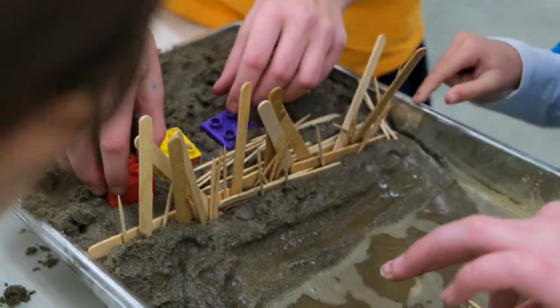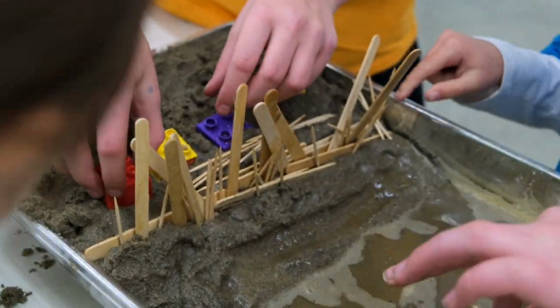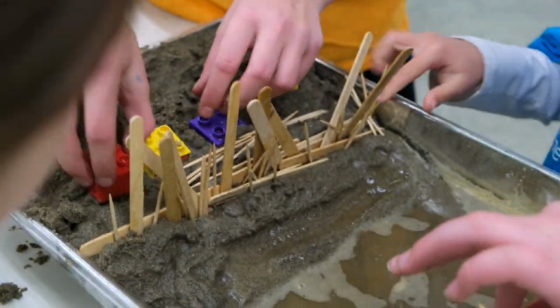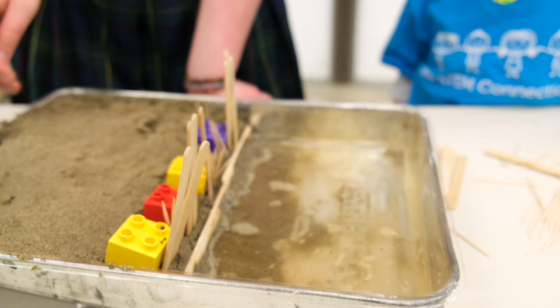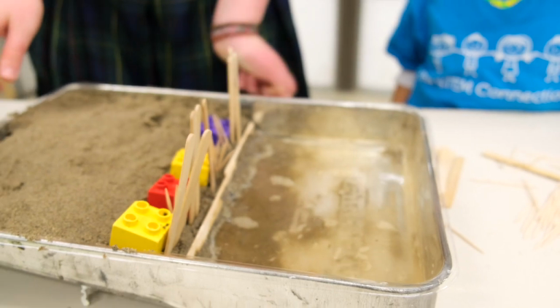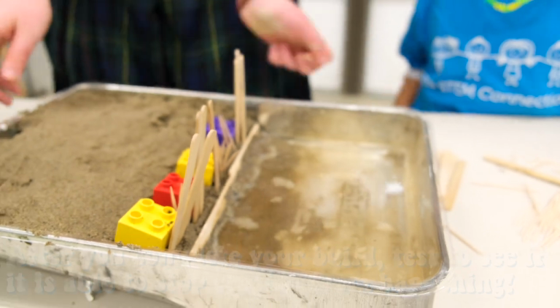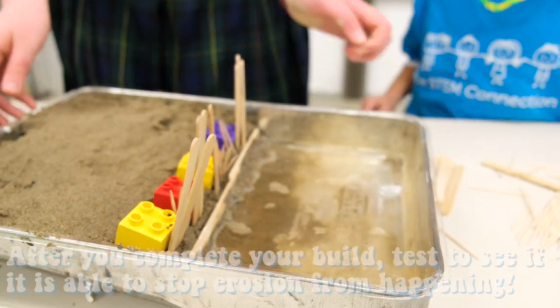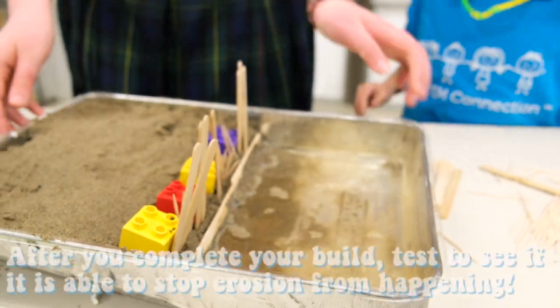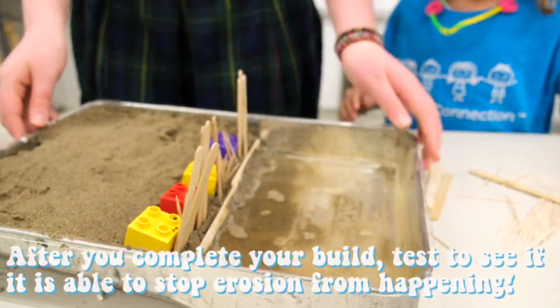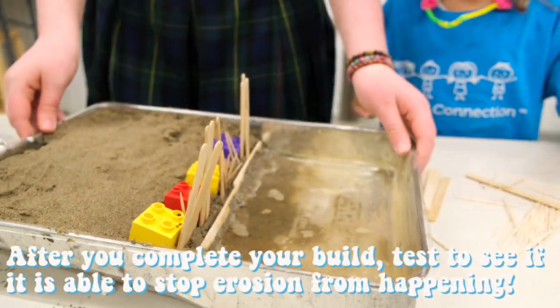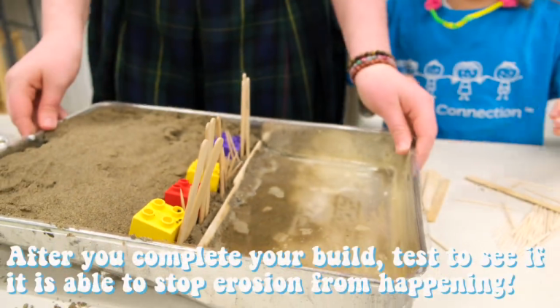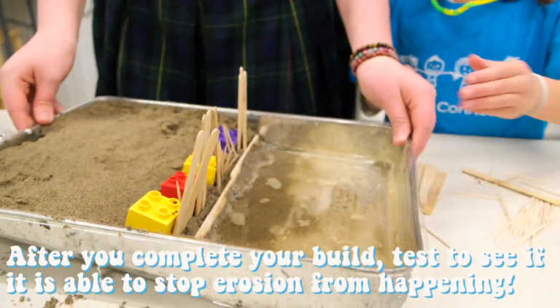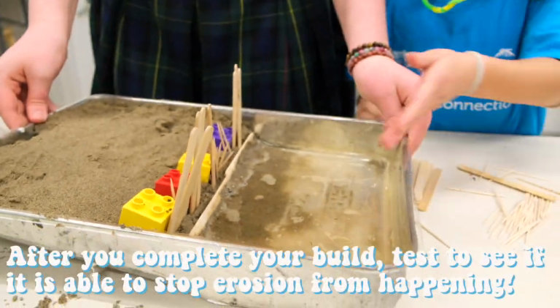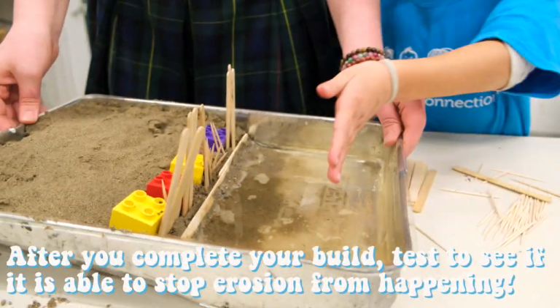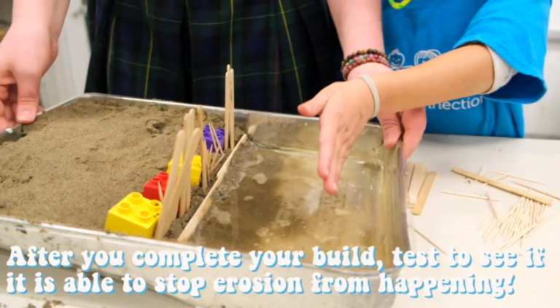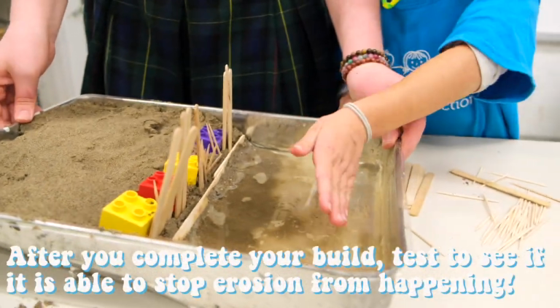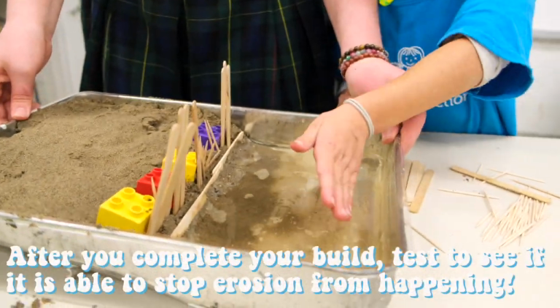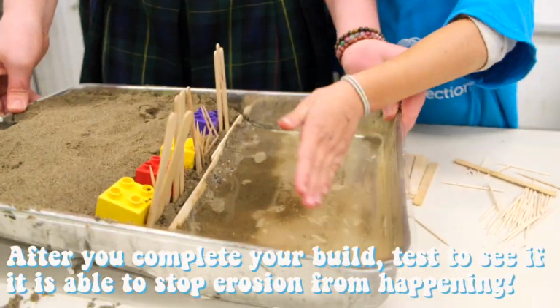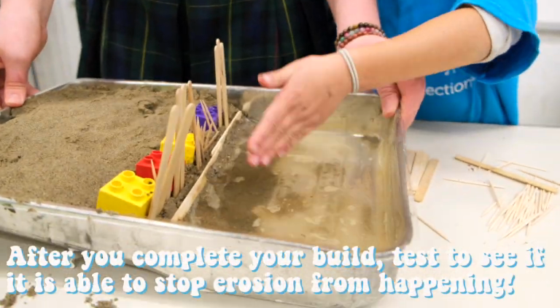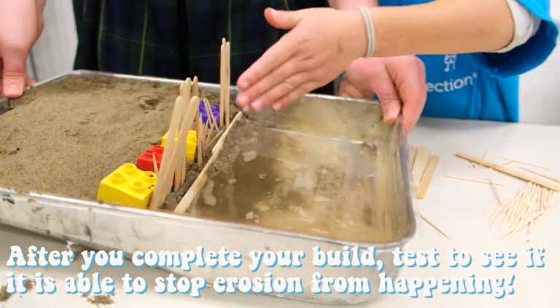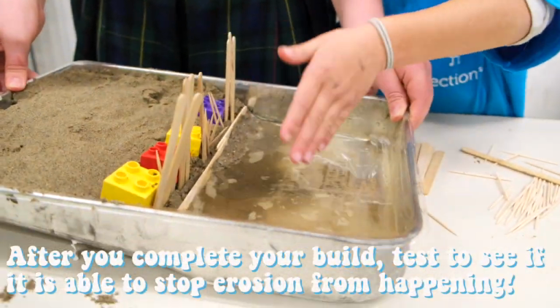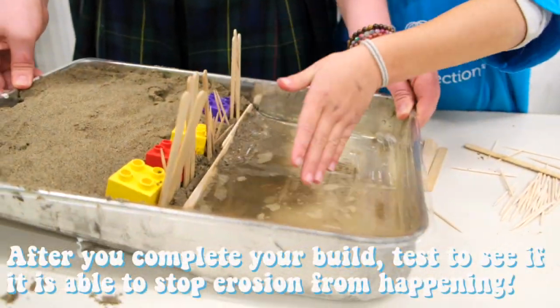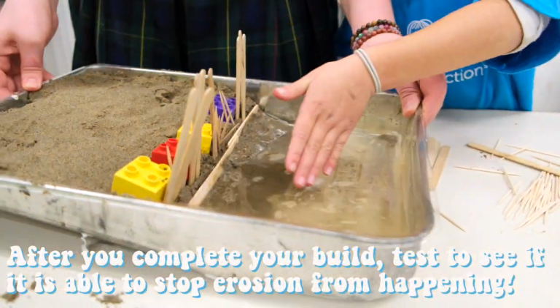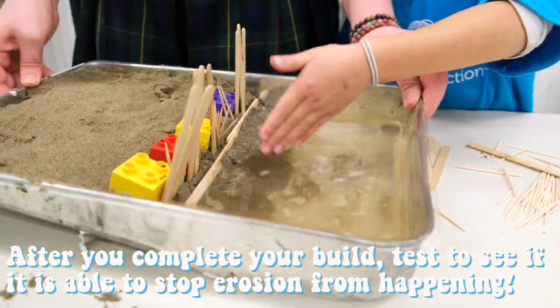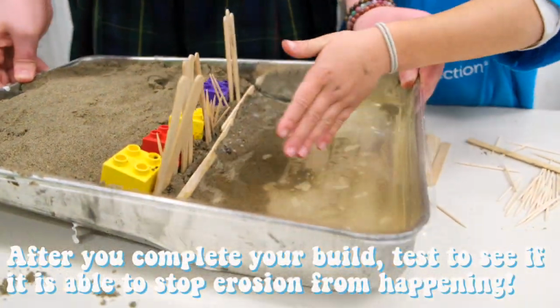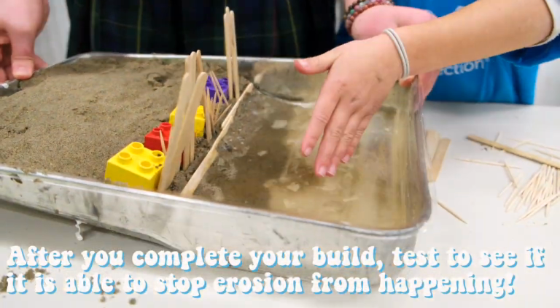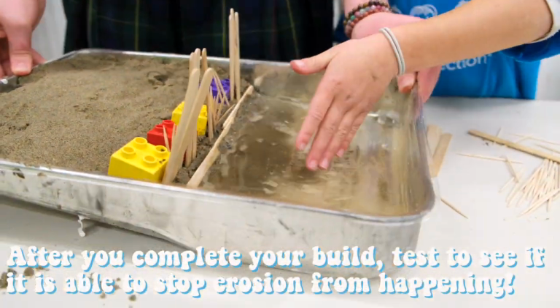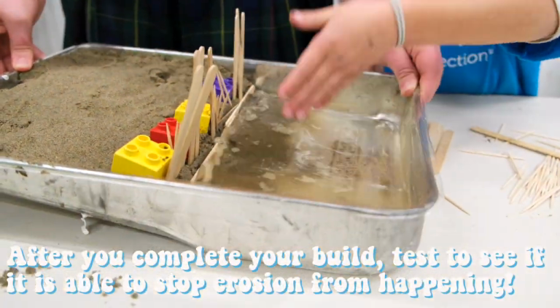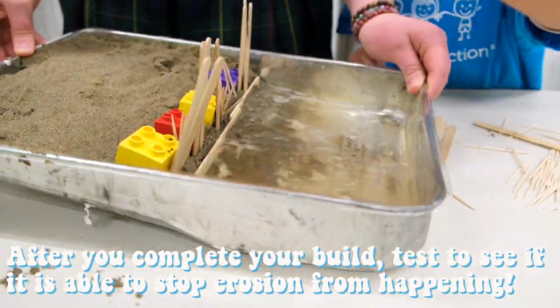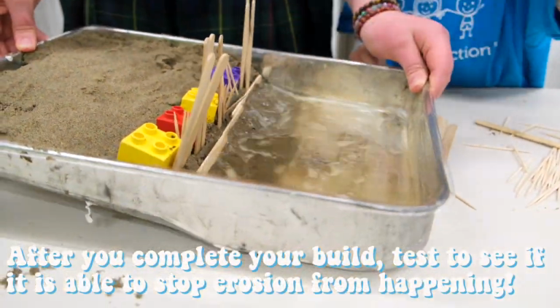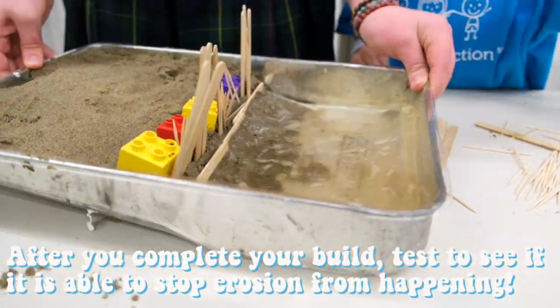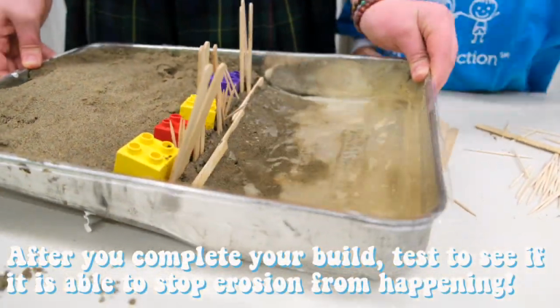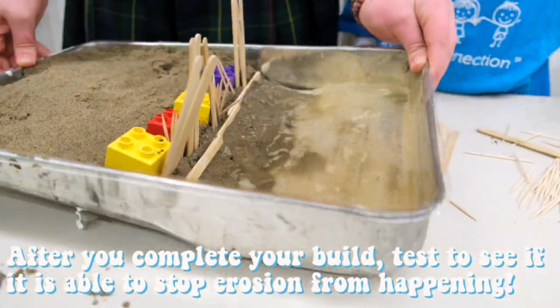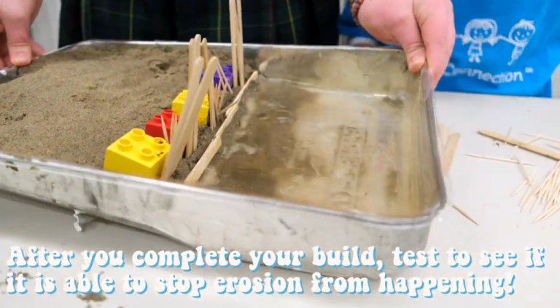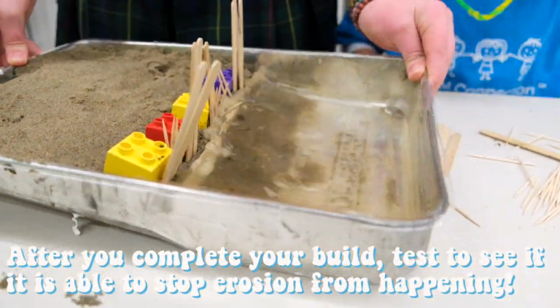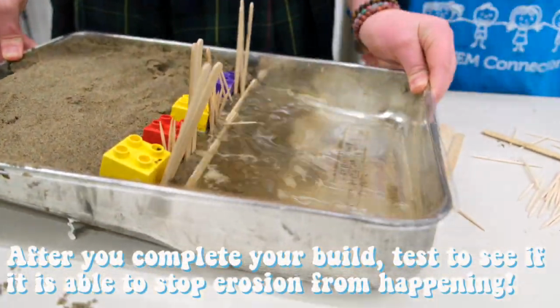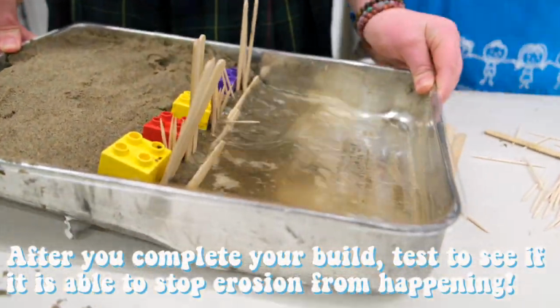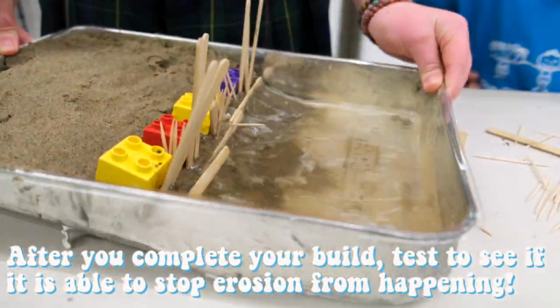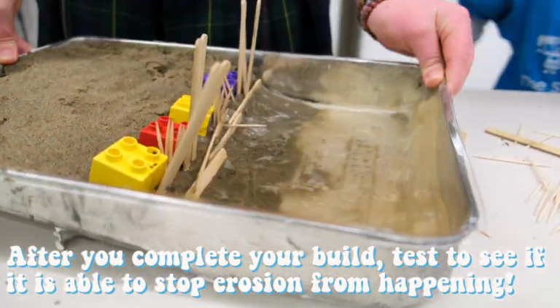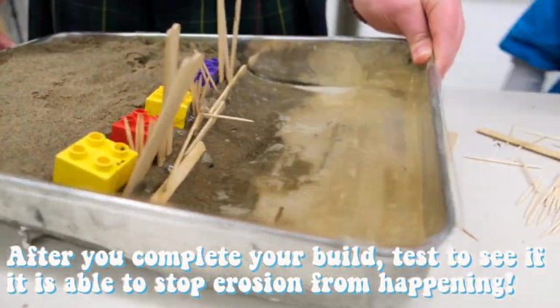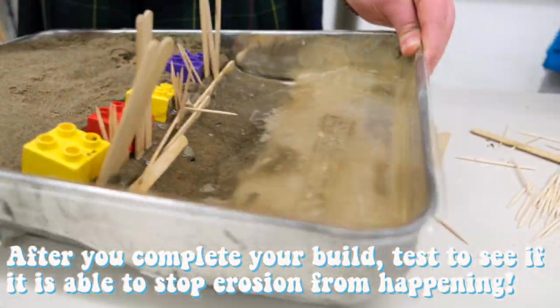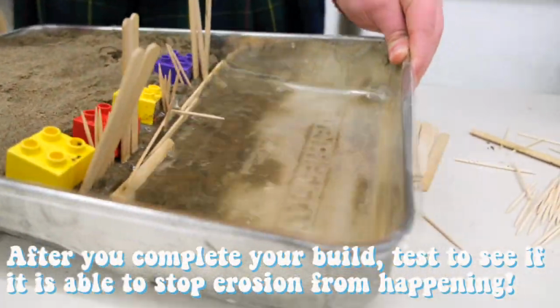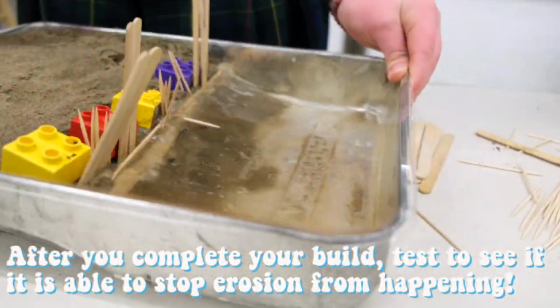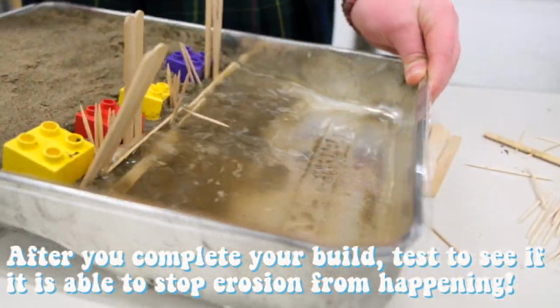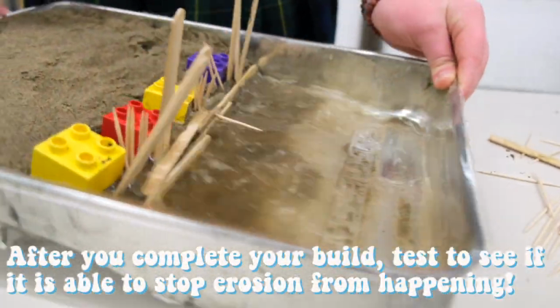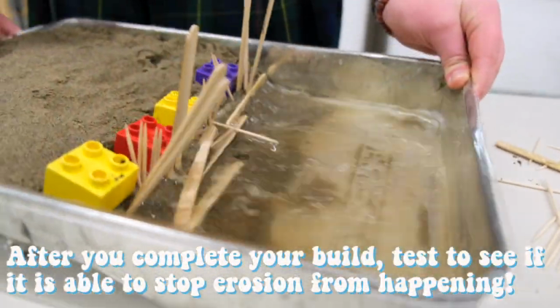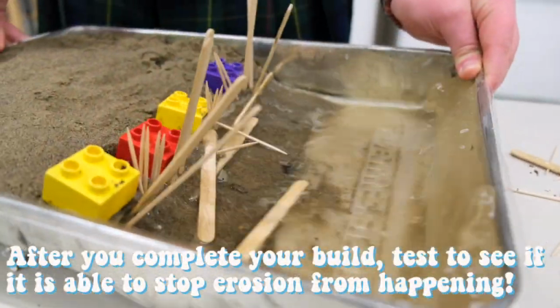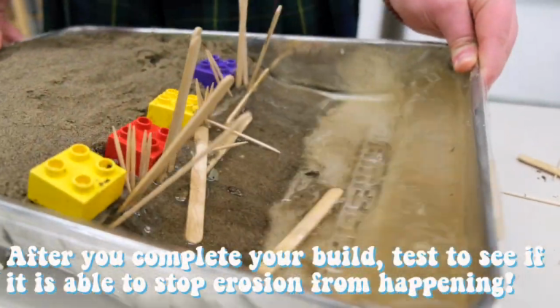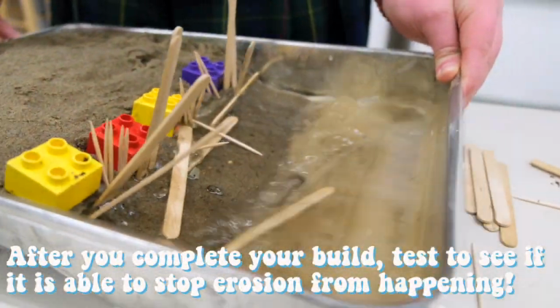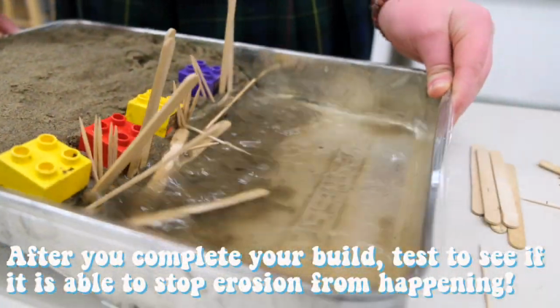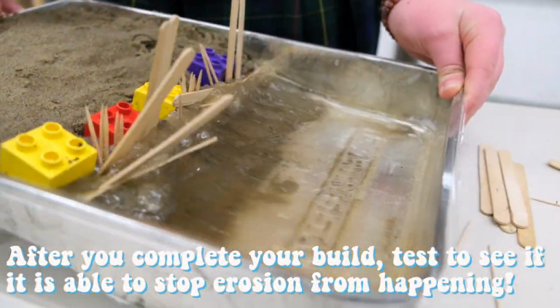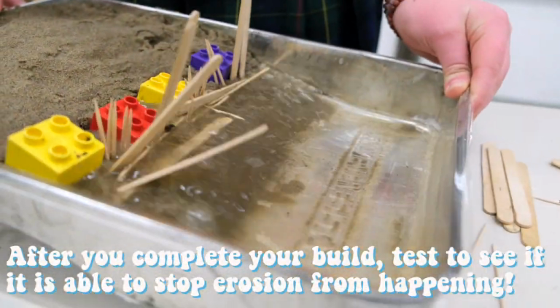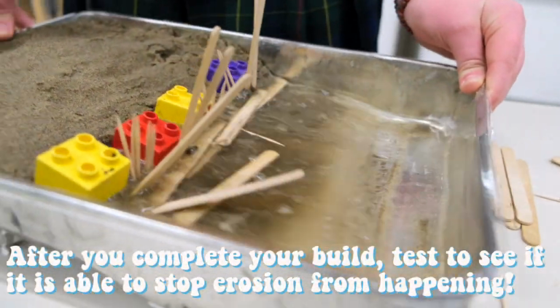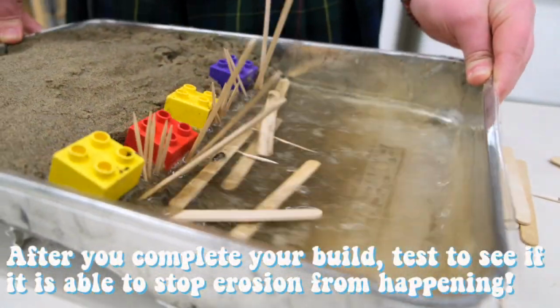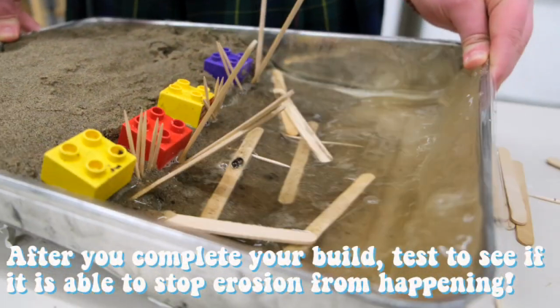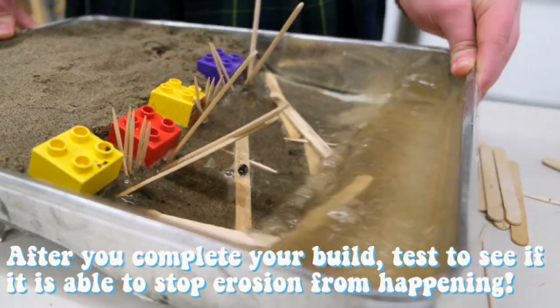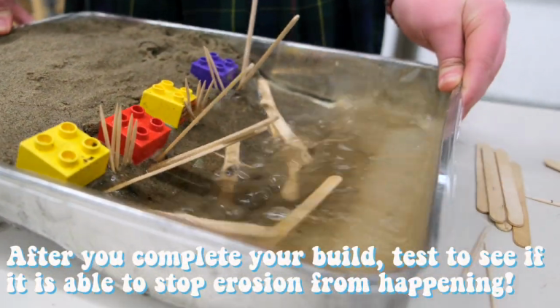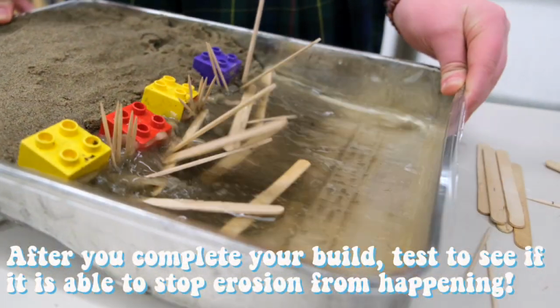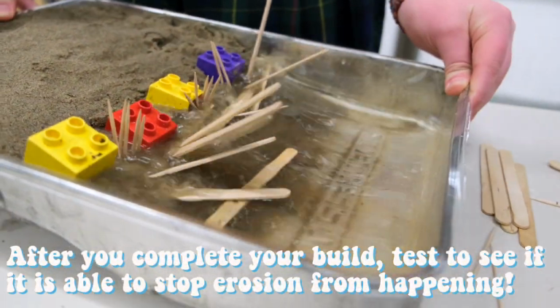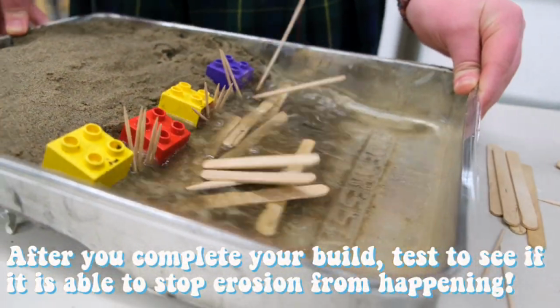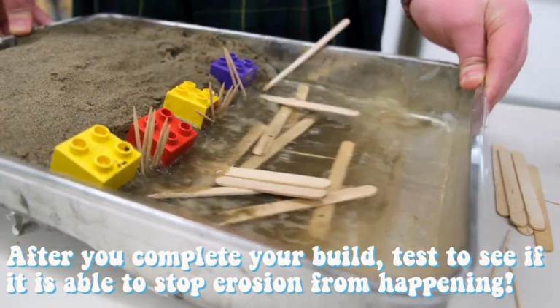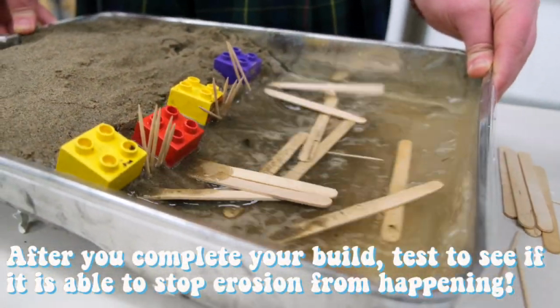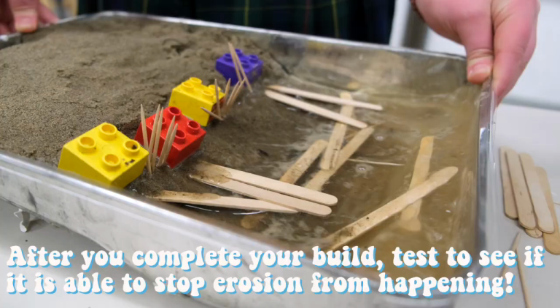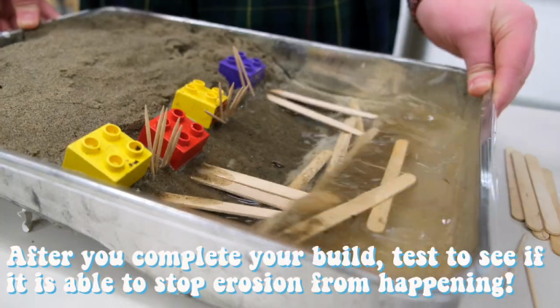Step 2: create waves or pour some water to create erosion to test out your creation.